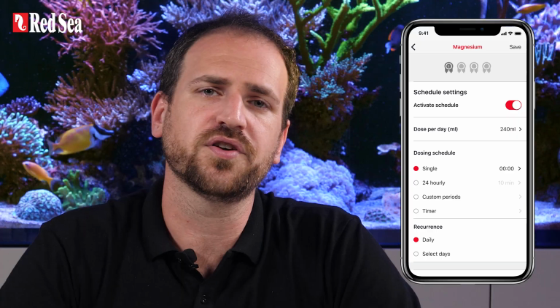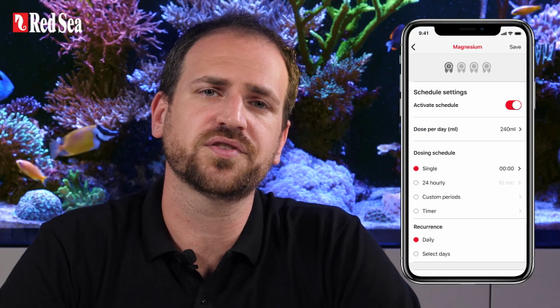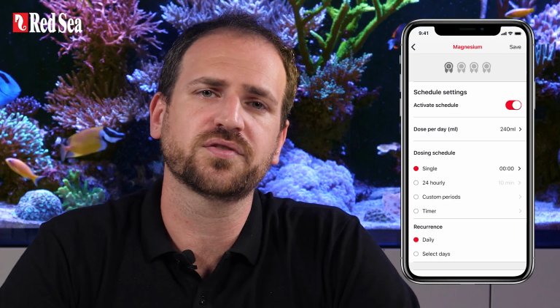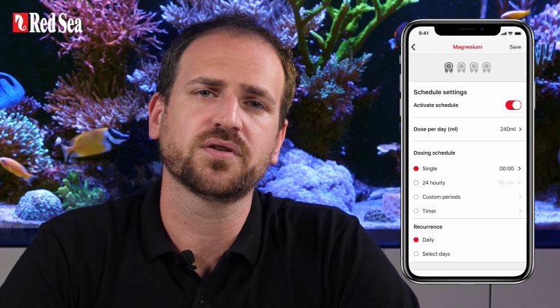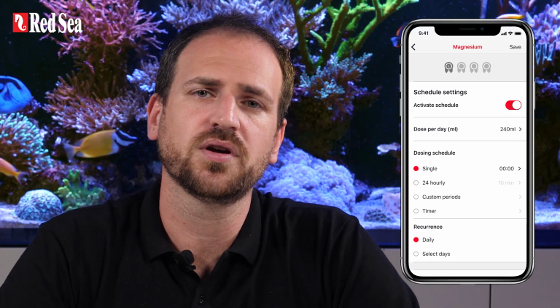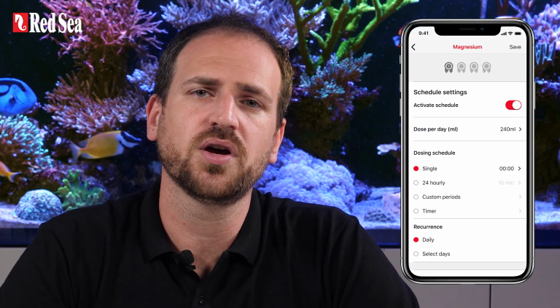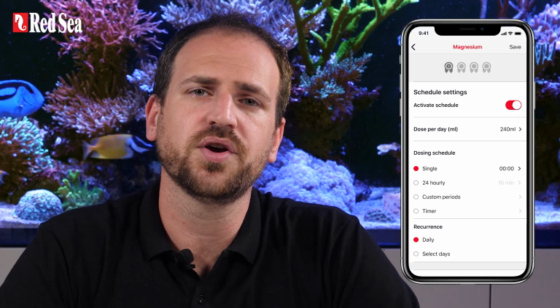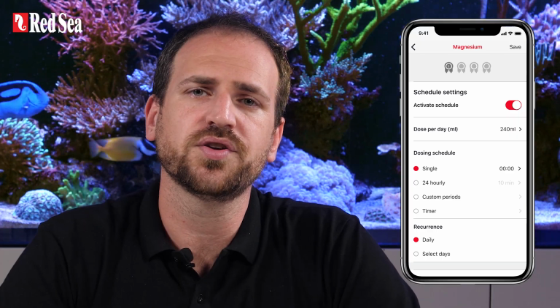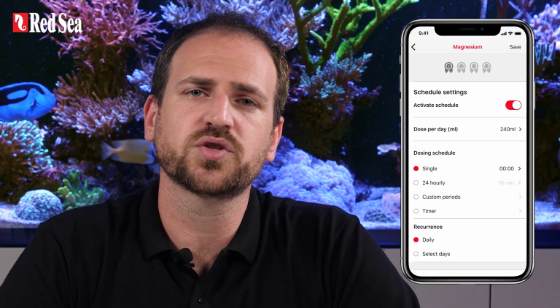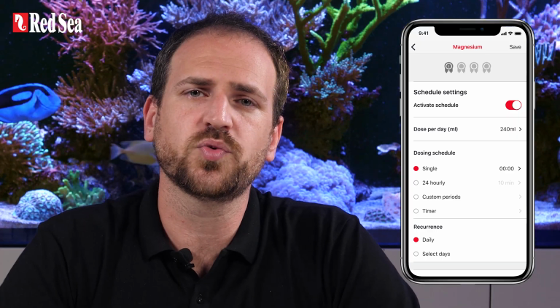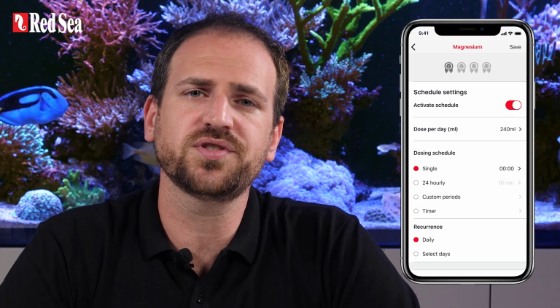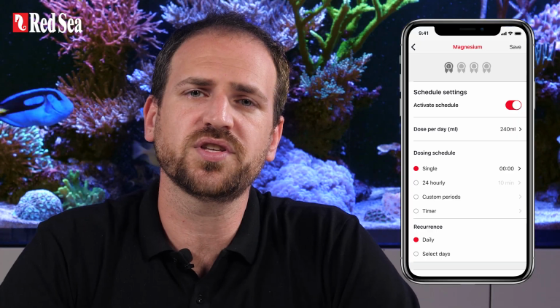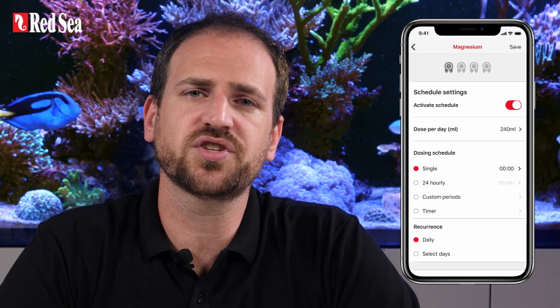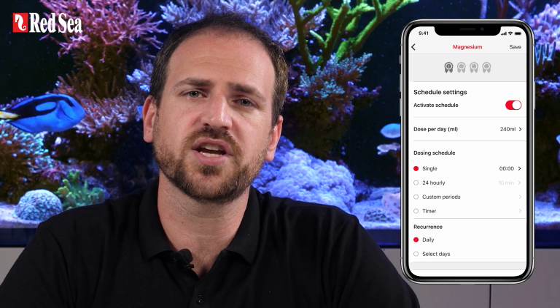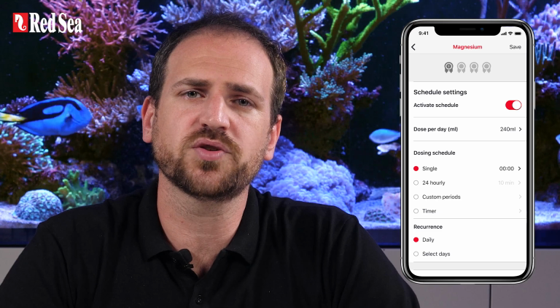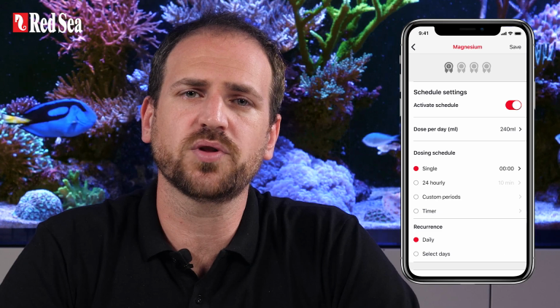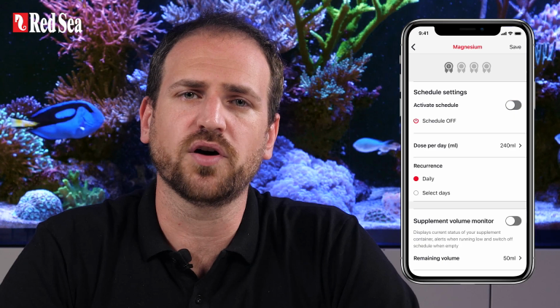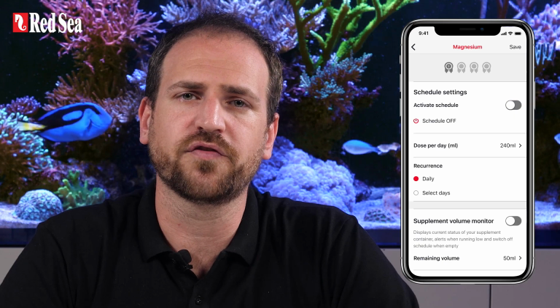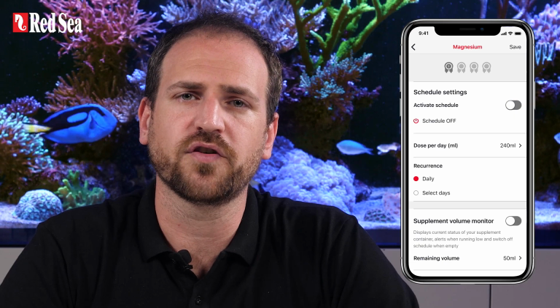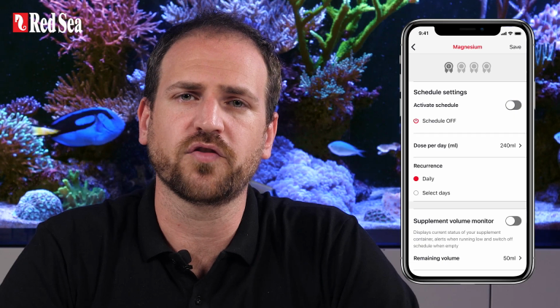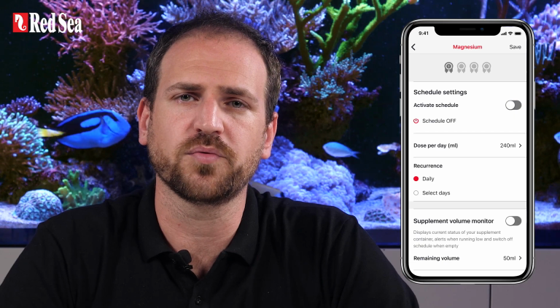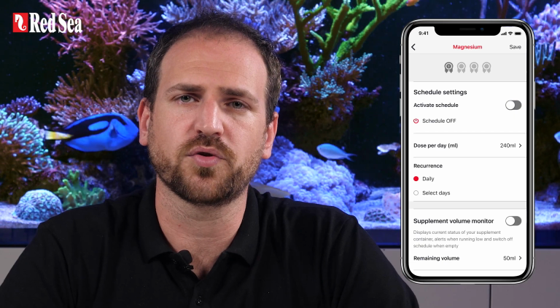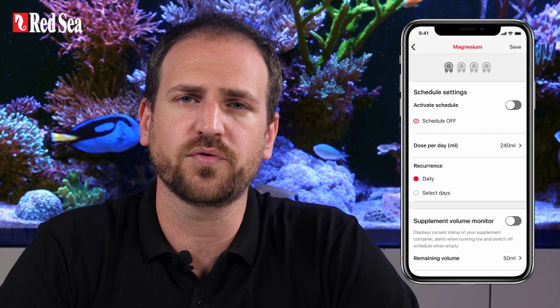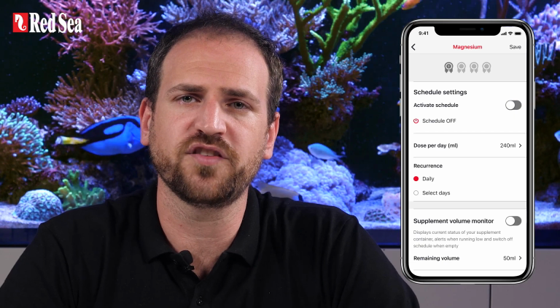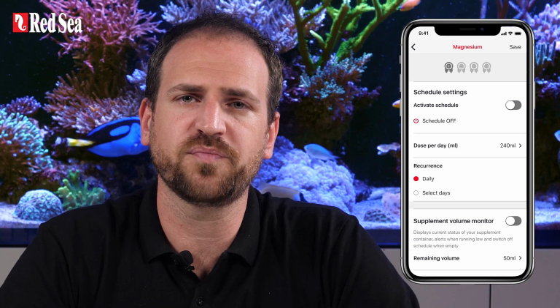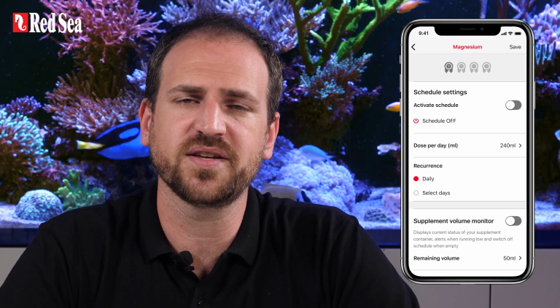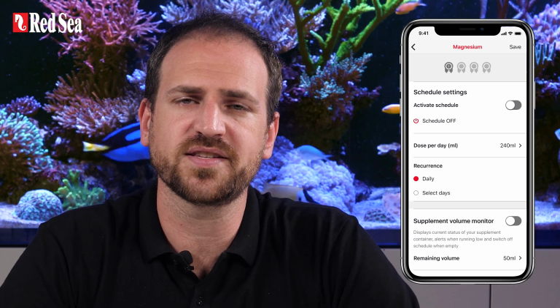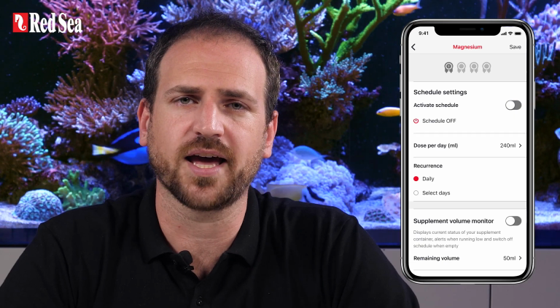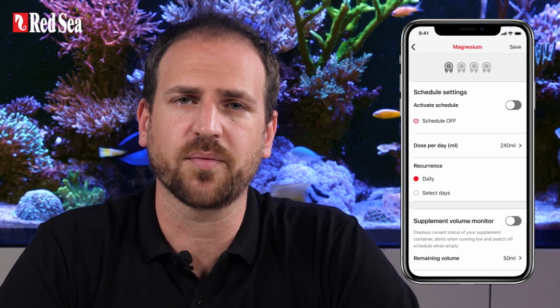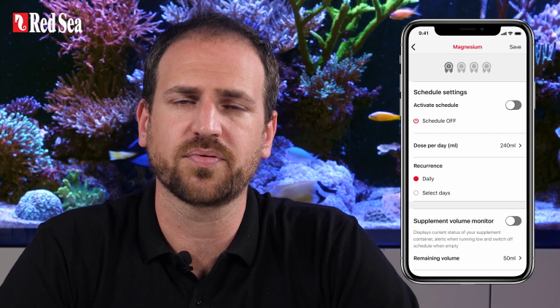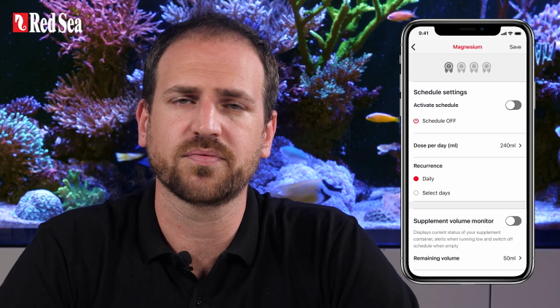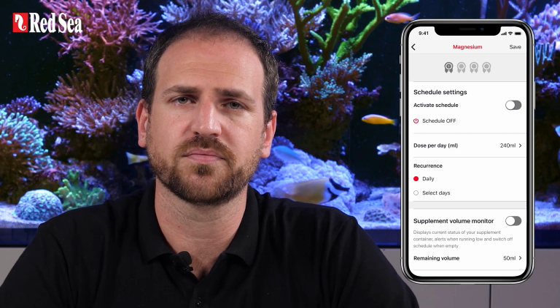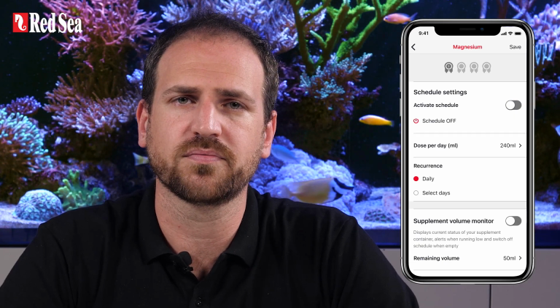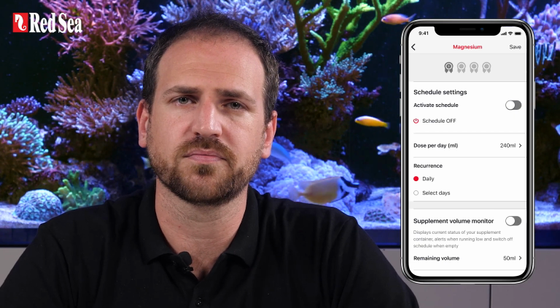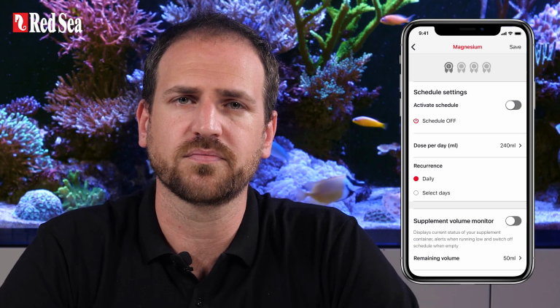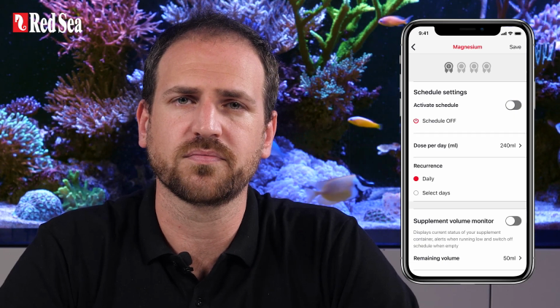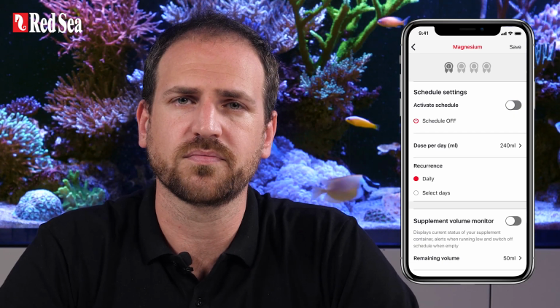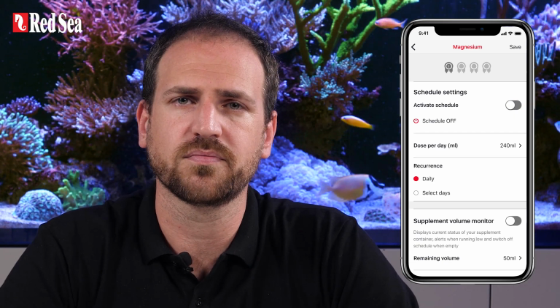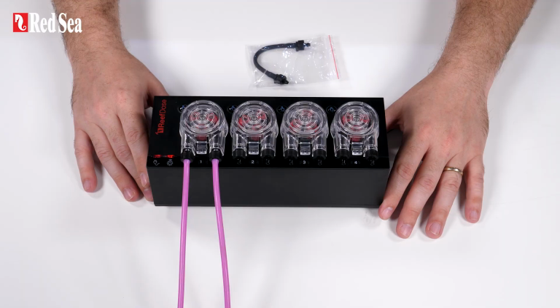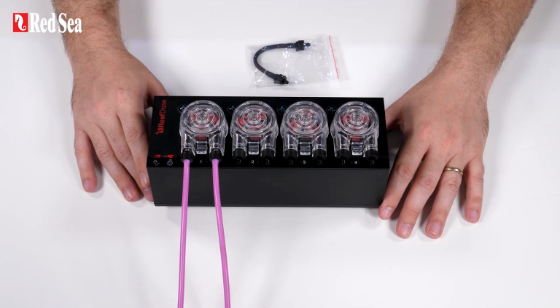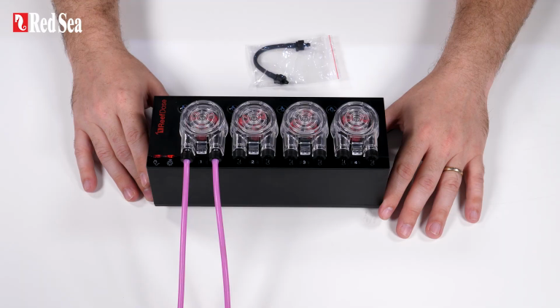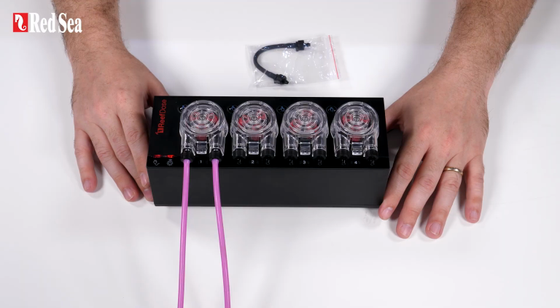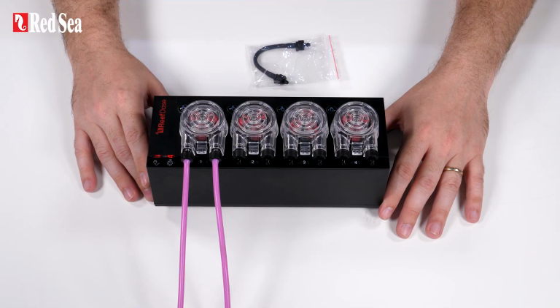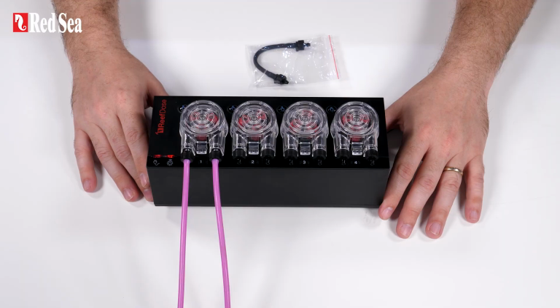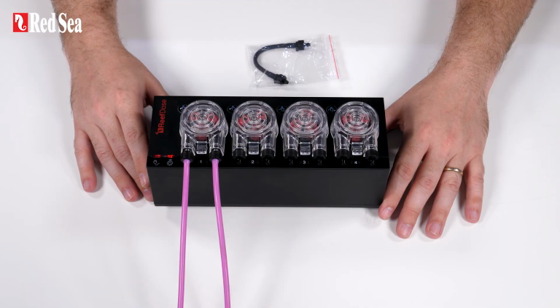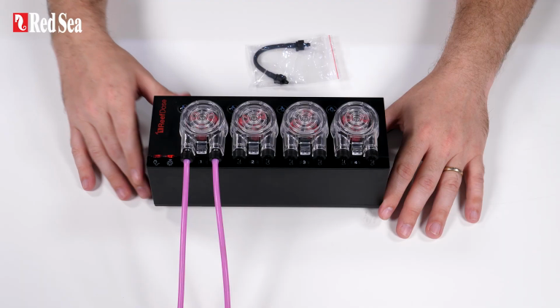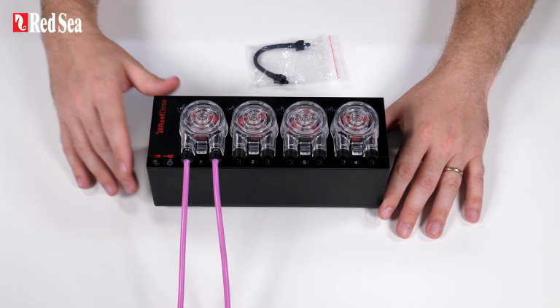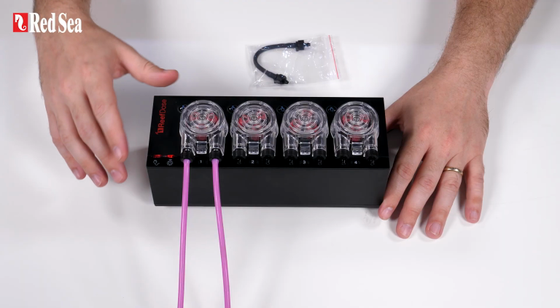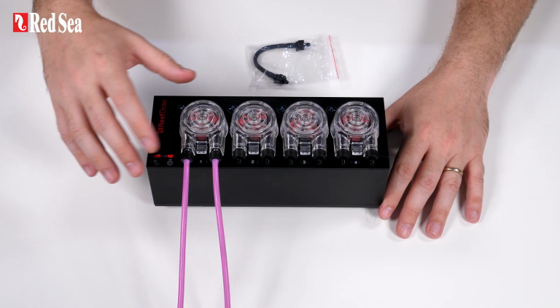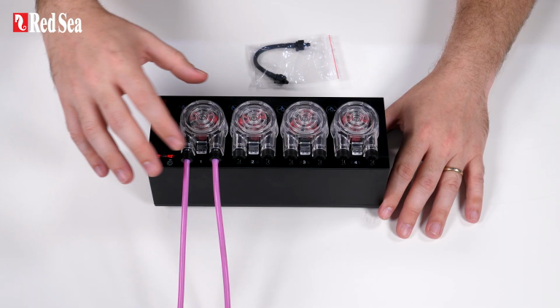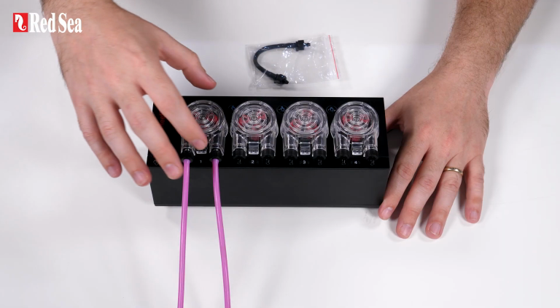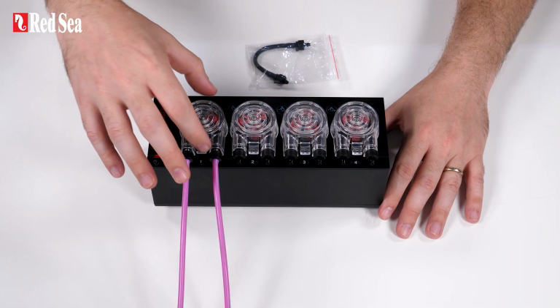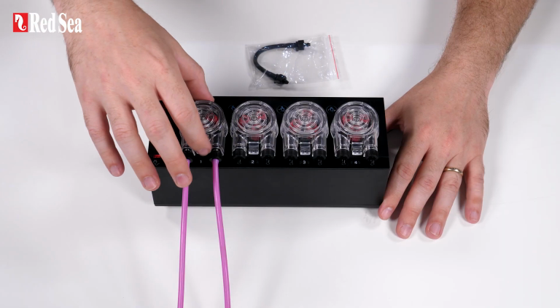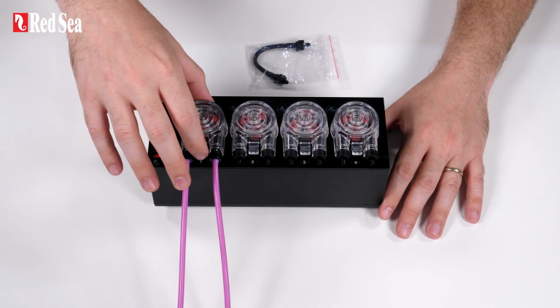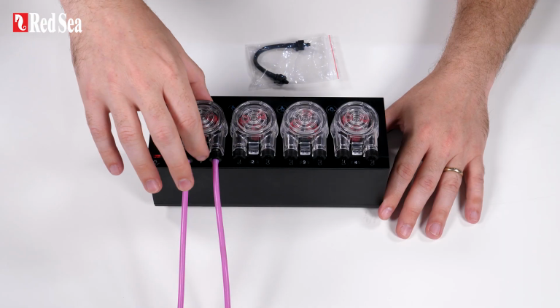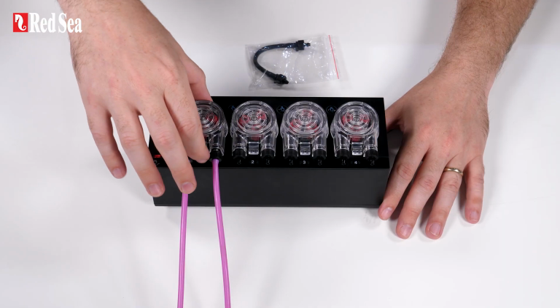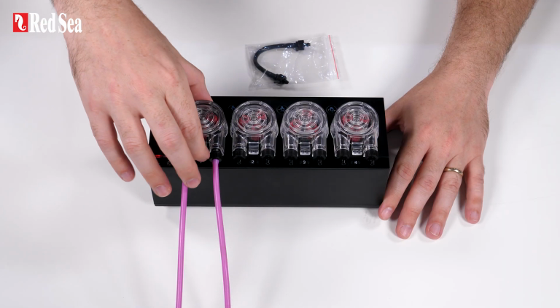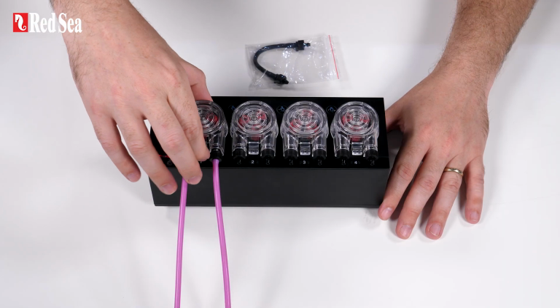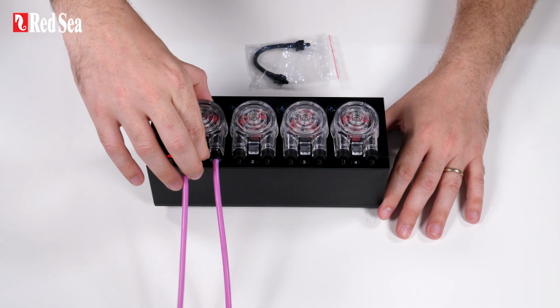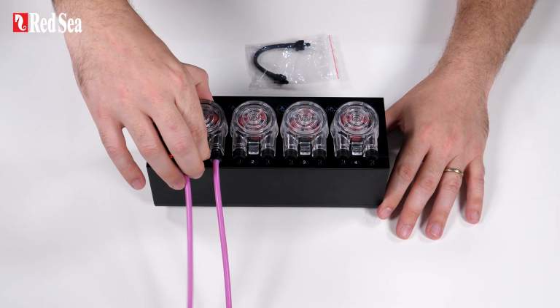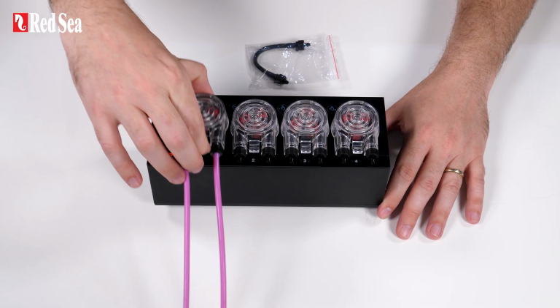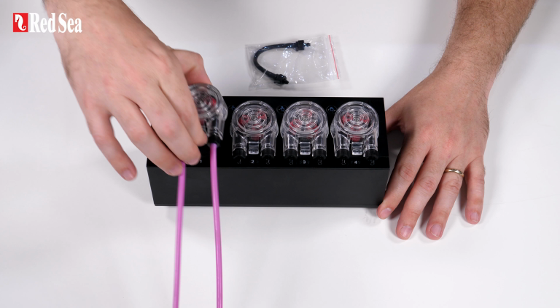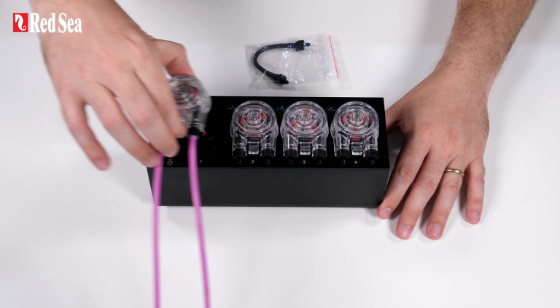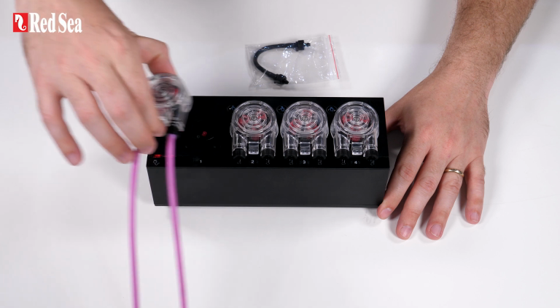First, switch the schedule off from your ReefBeat app. Next, remove the head from your Reef Doze unit.